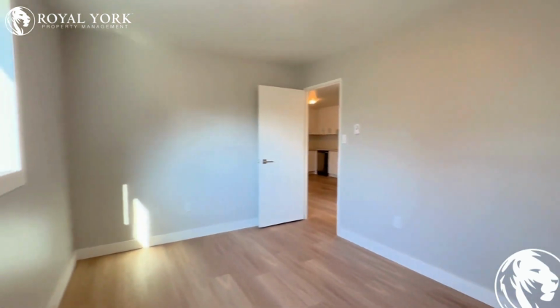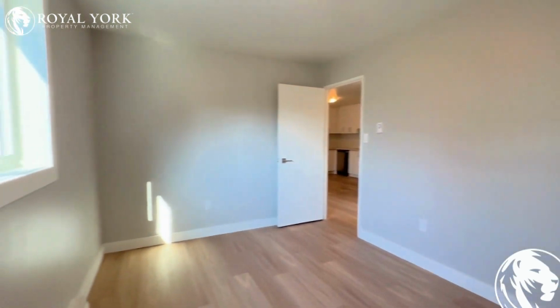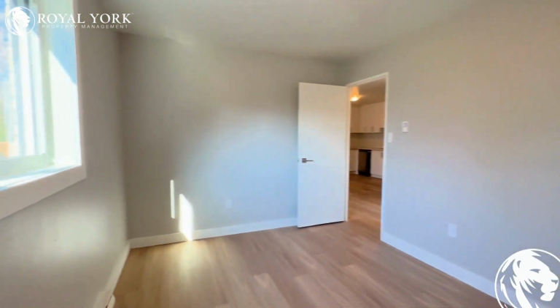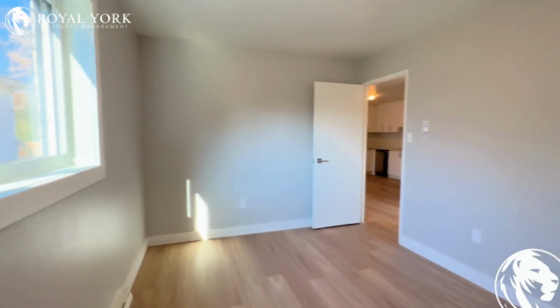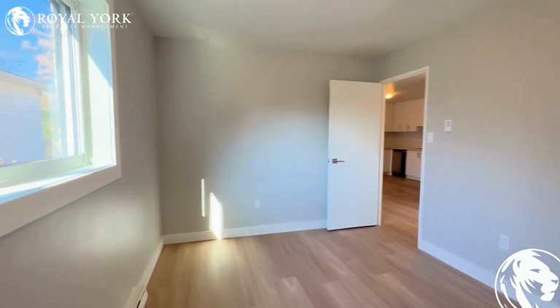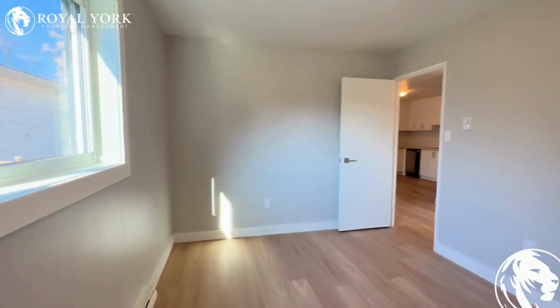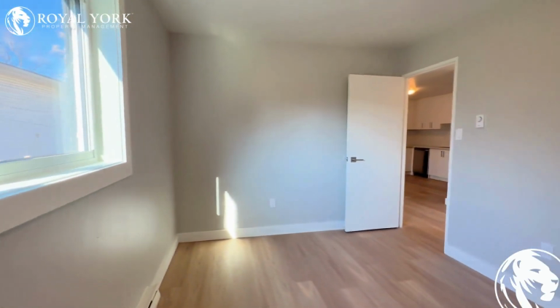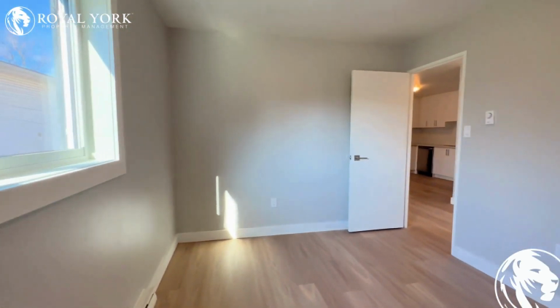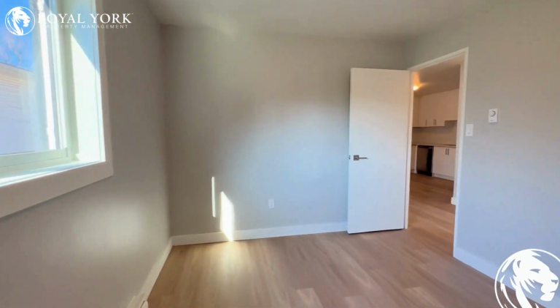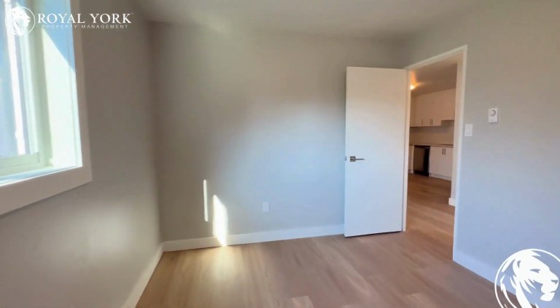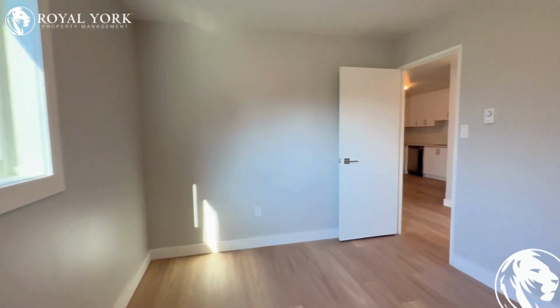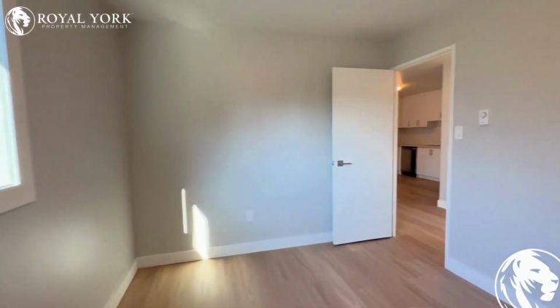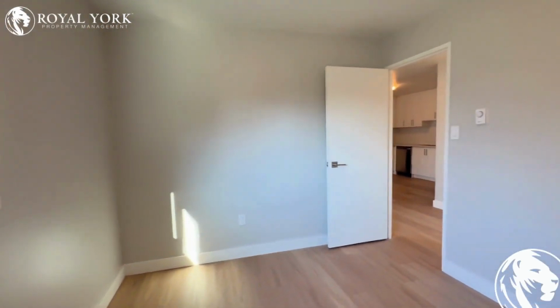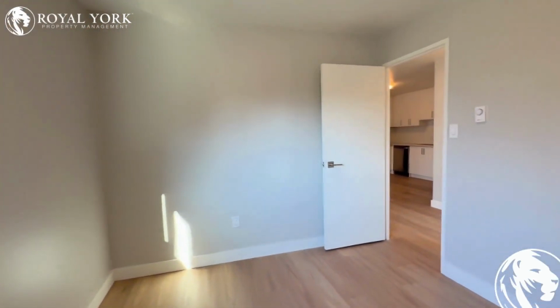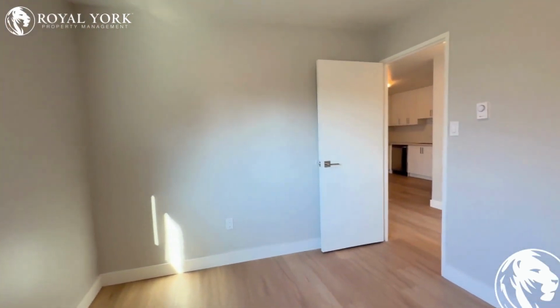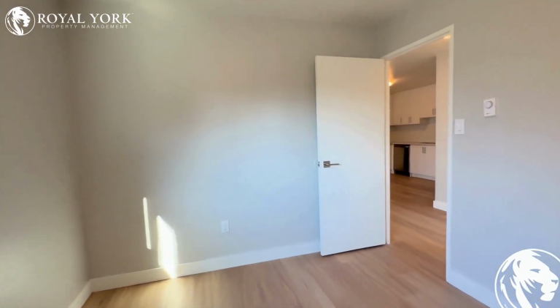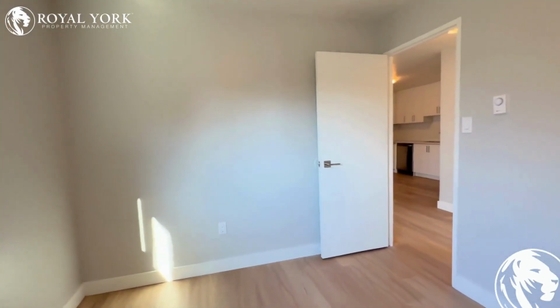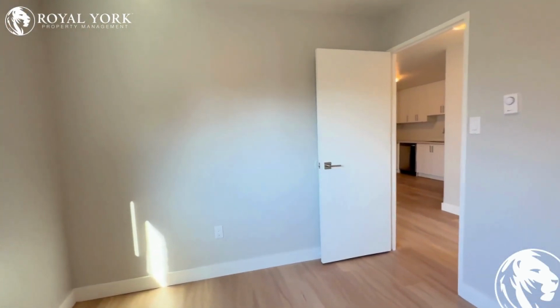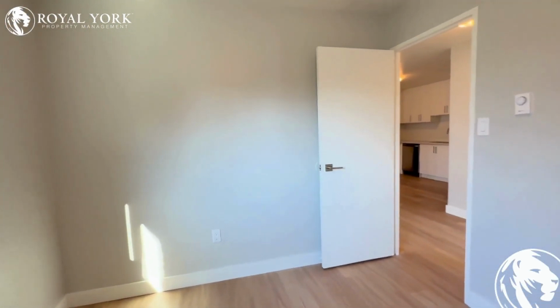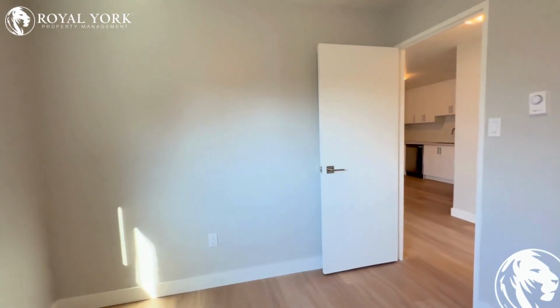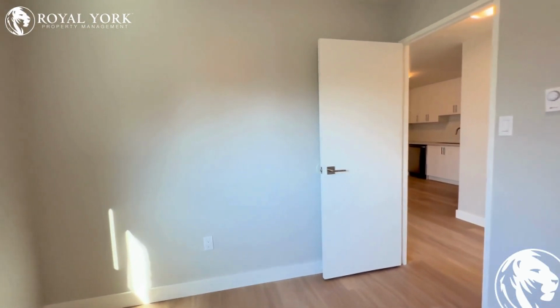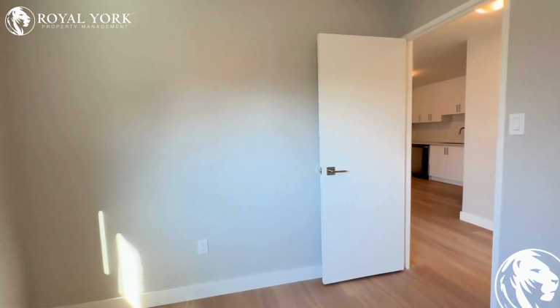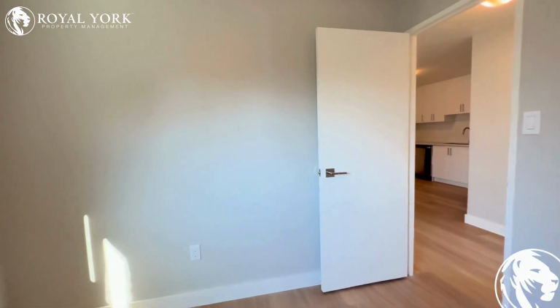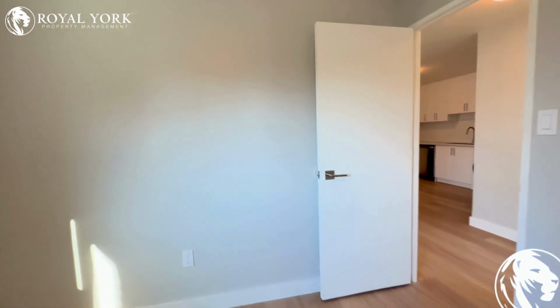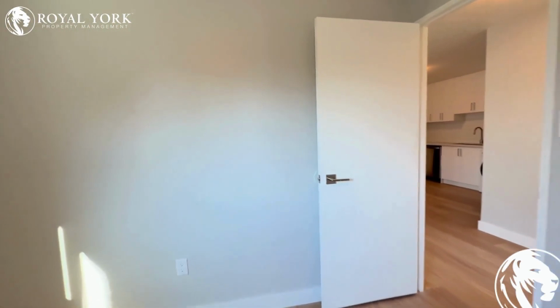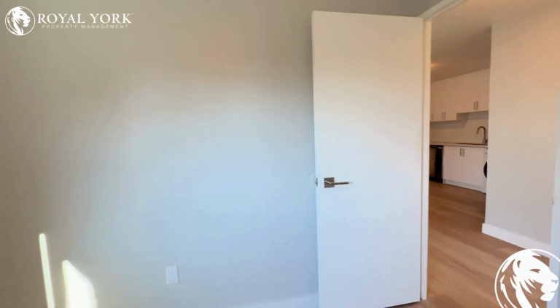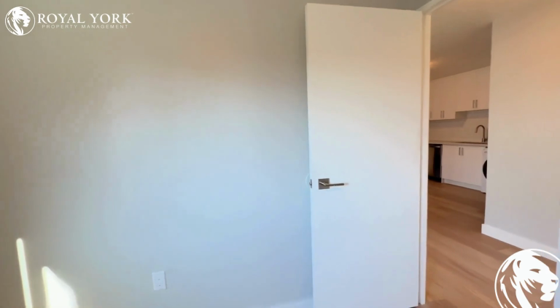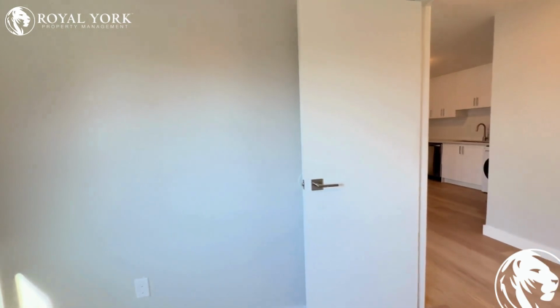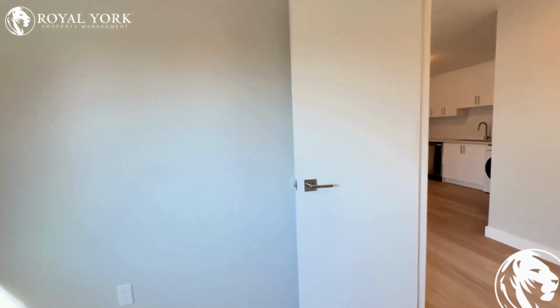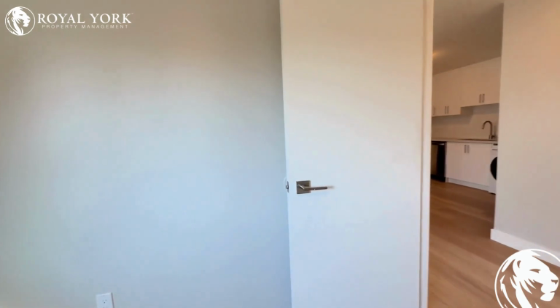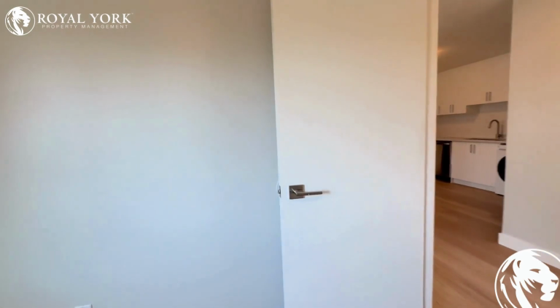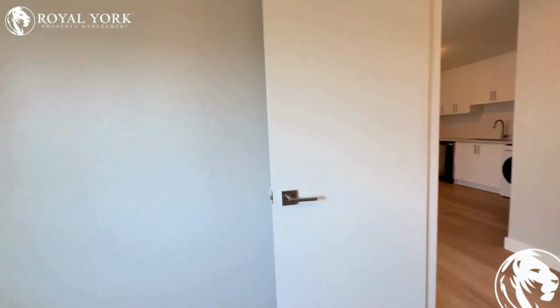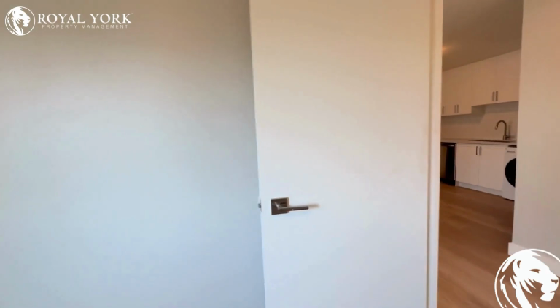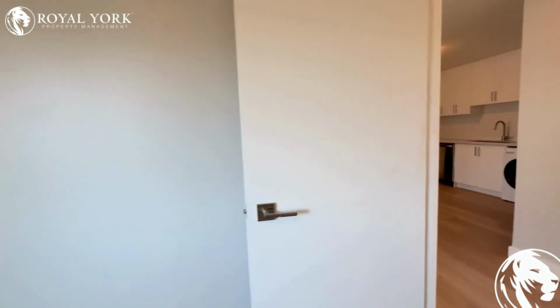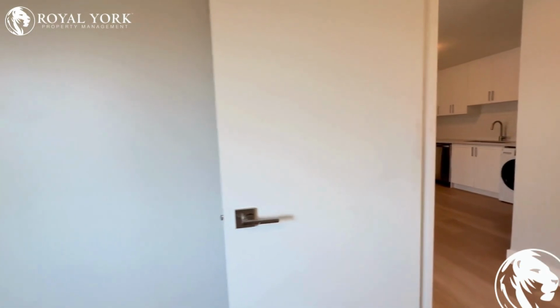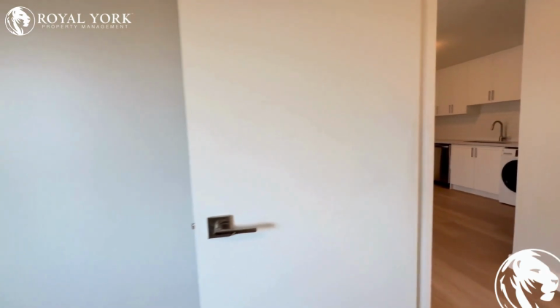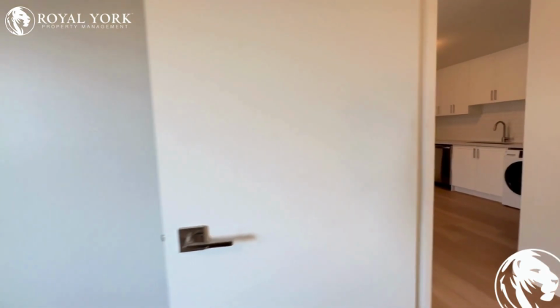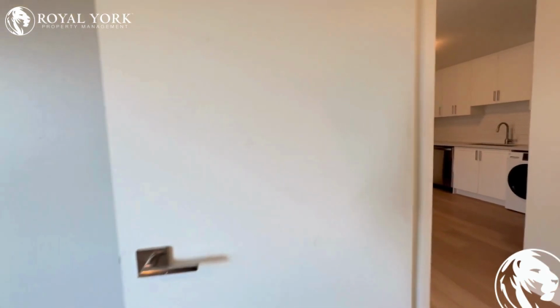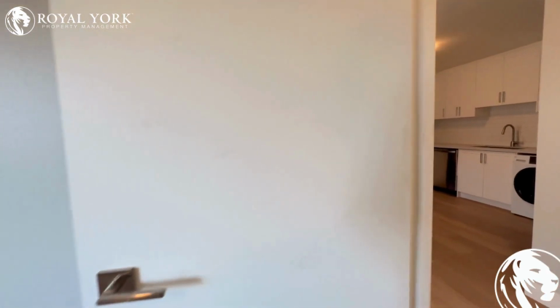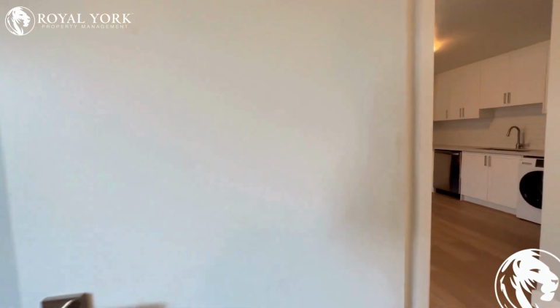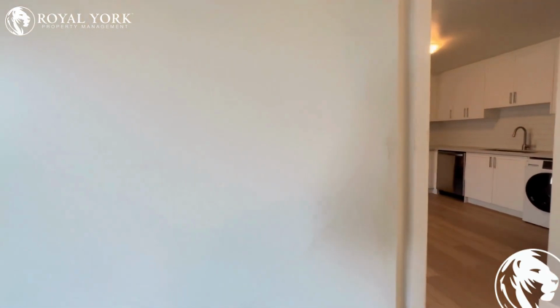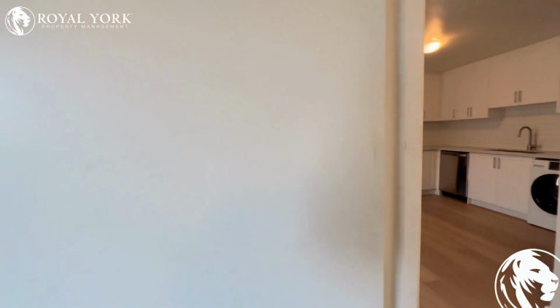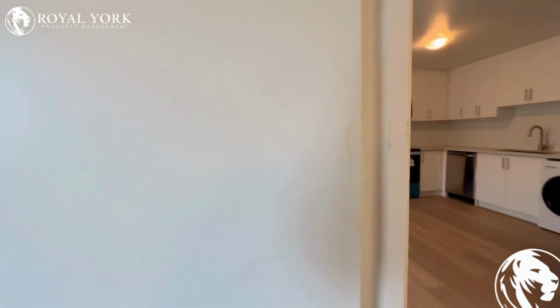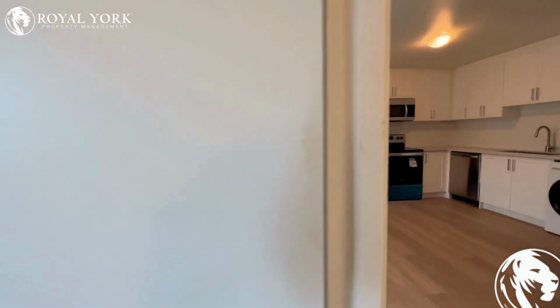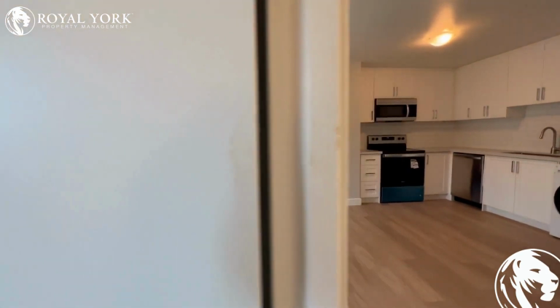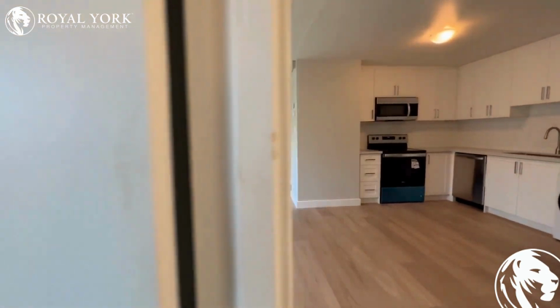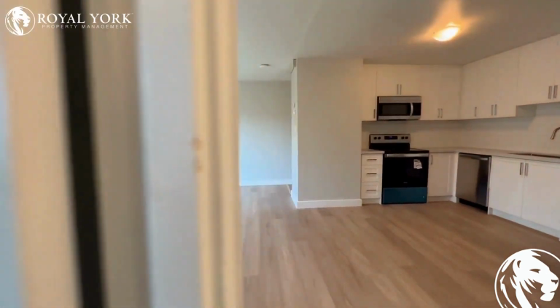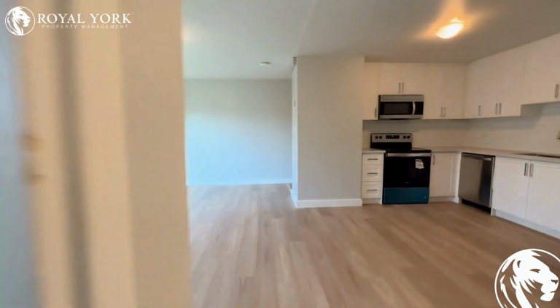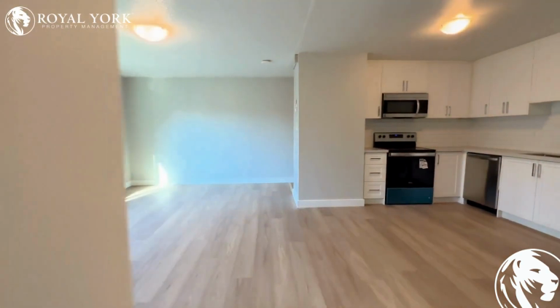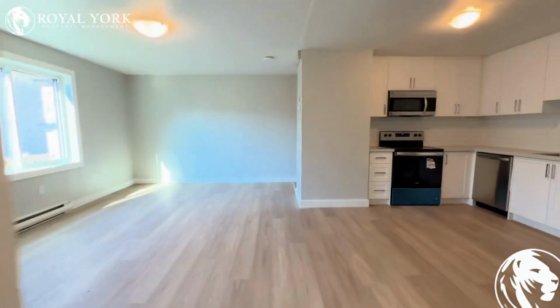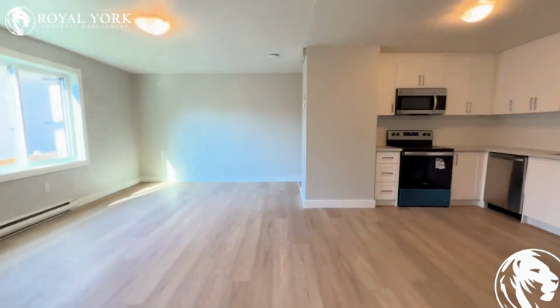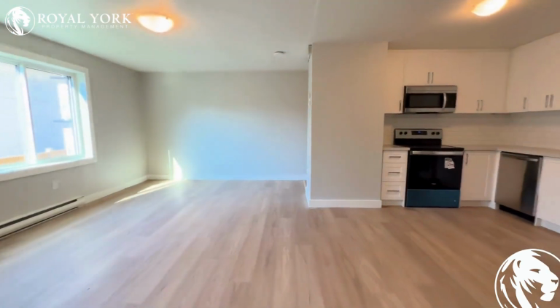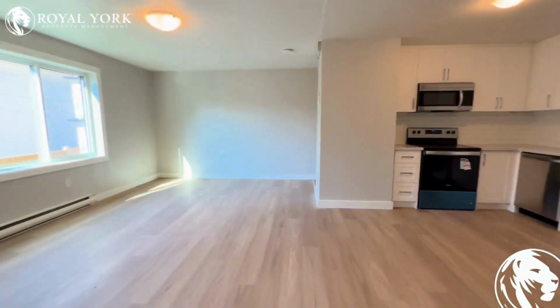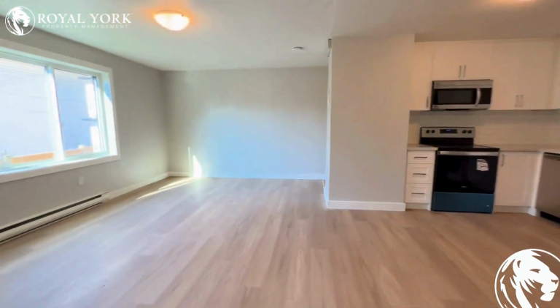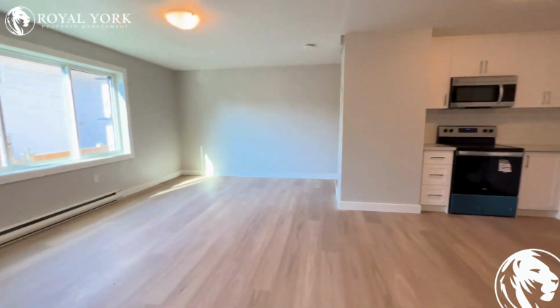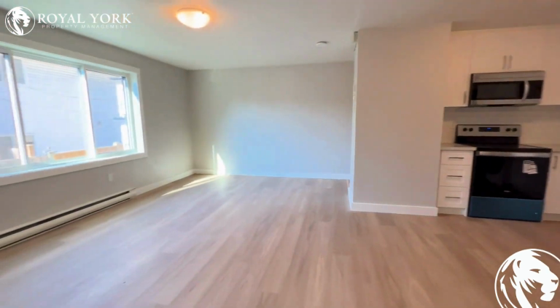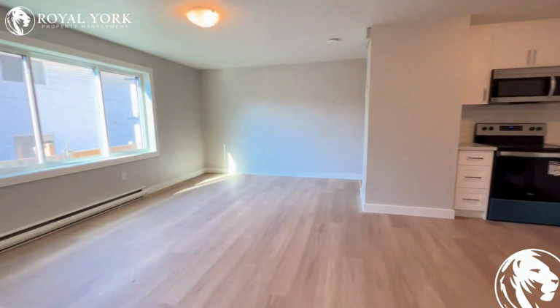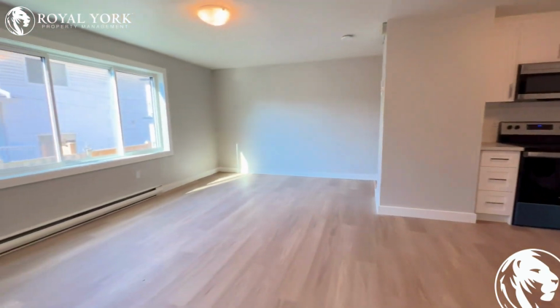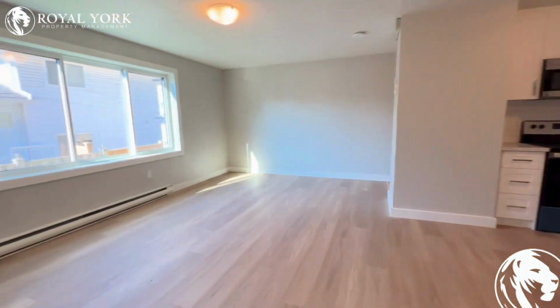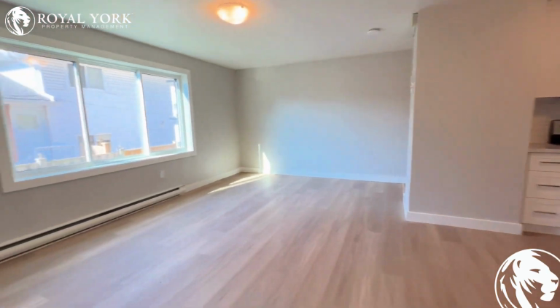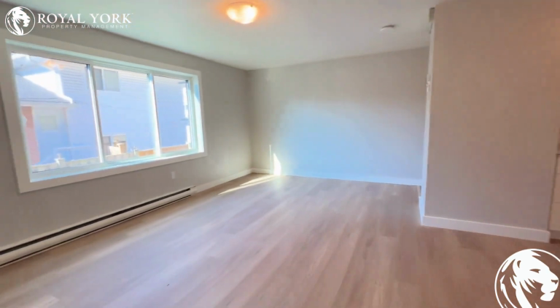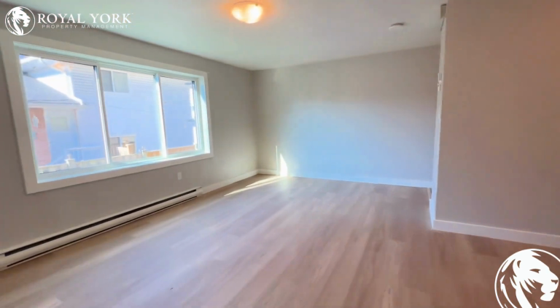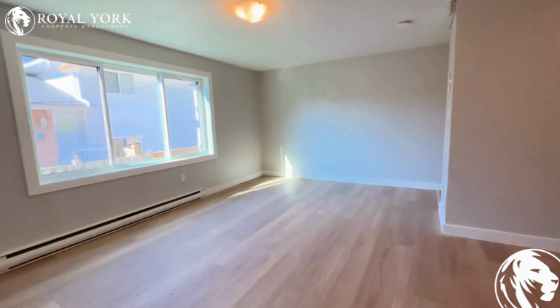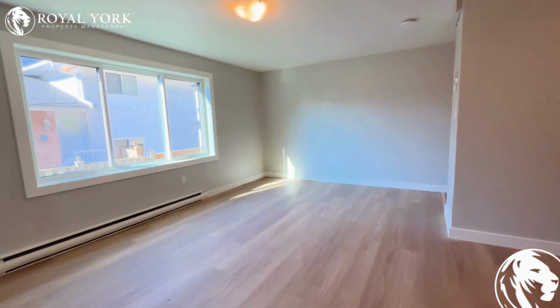If you have any questions or would like to rent this property, we are at Royal York Property Management. We're open 24 hours a day, seven days a week, and we'd love to take your call.